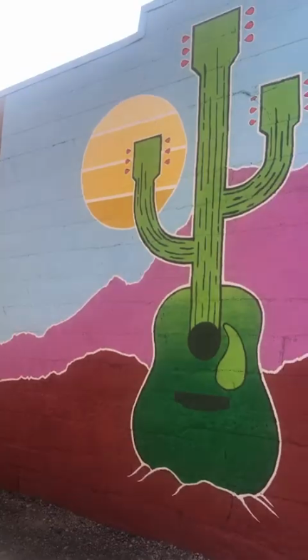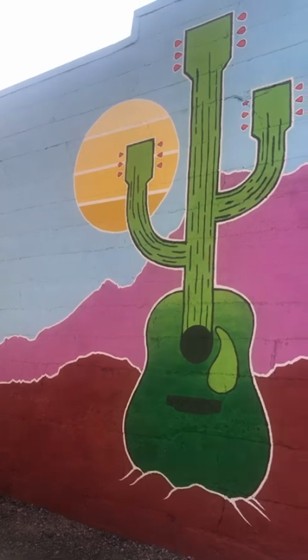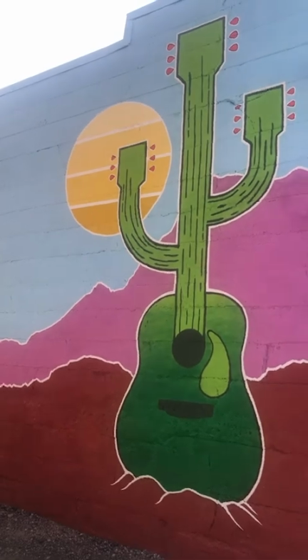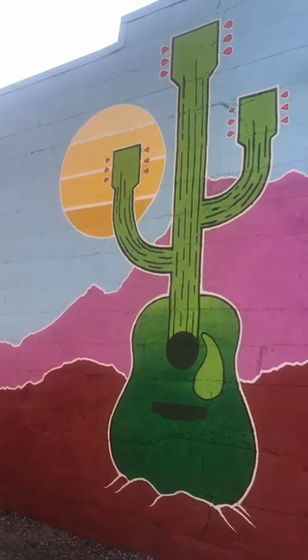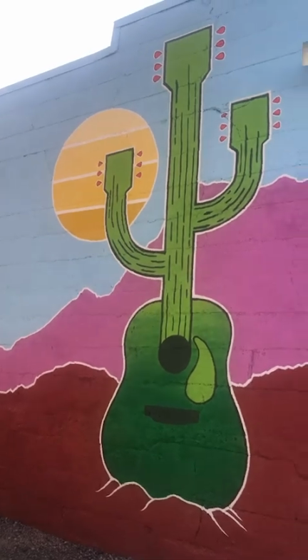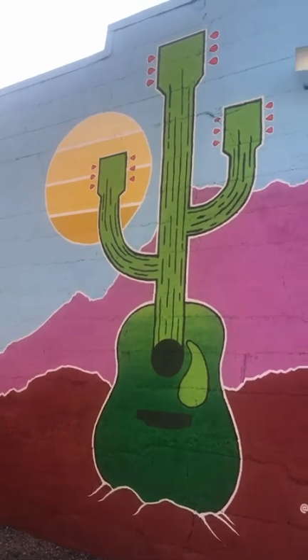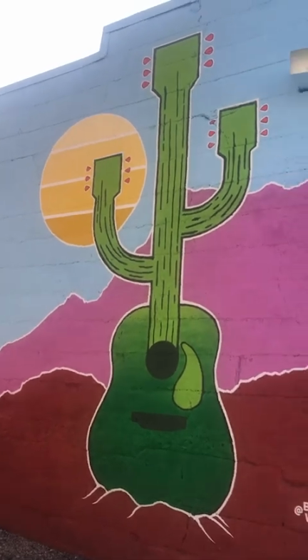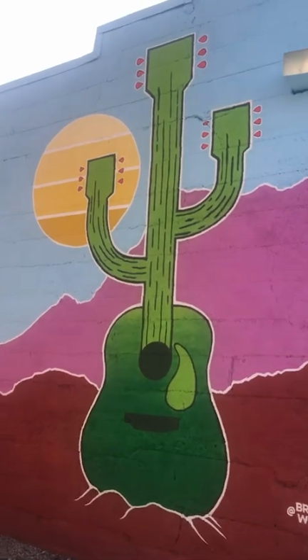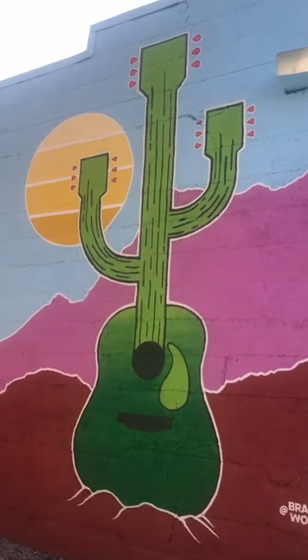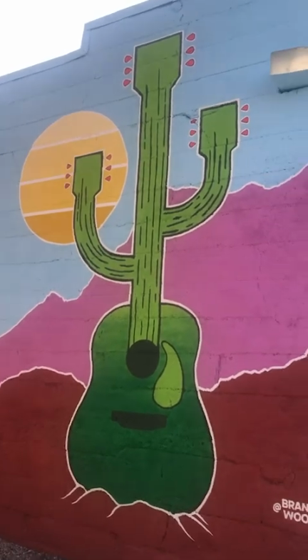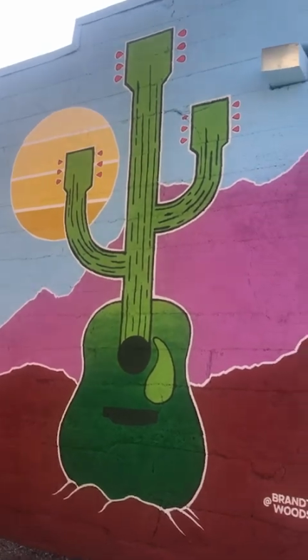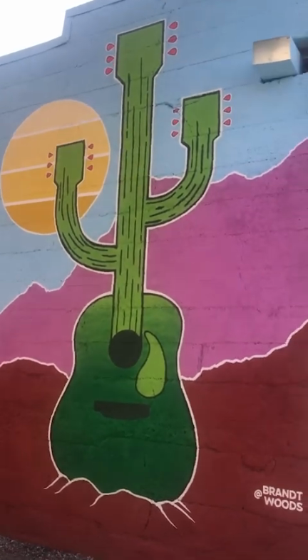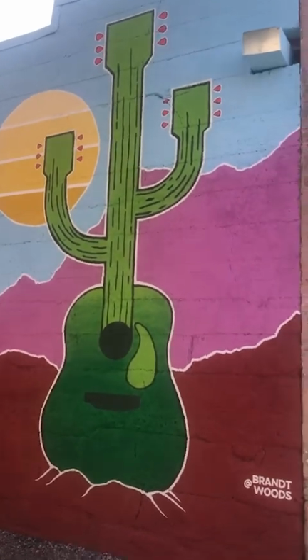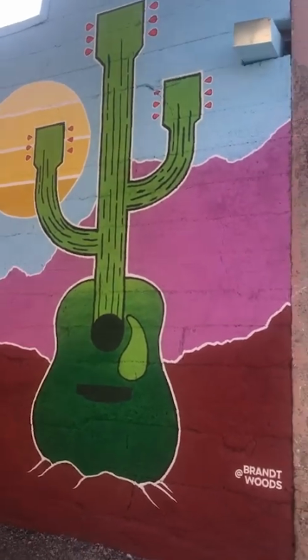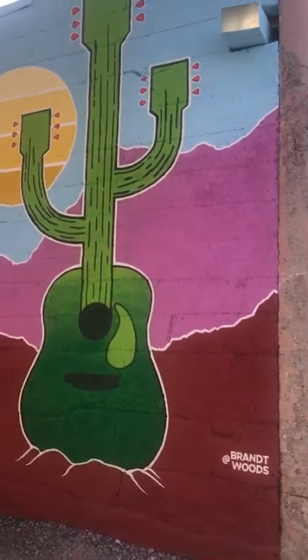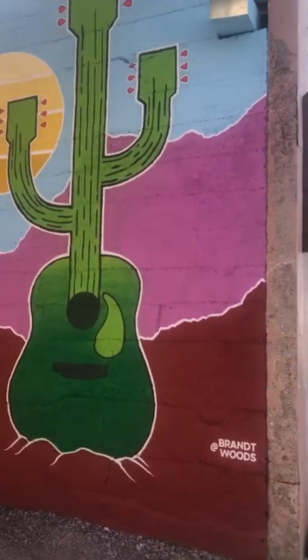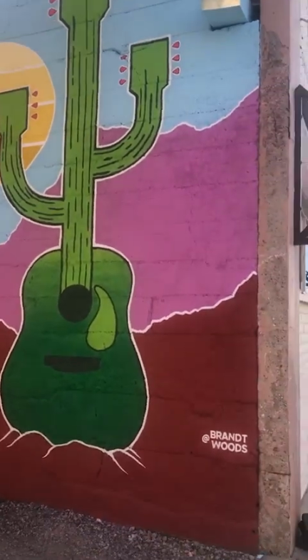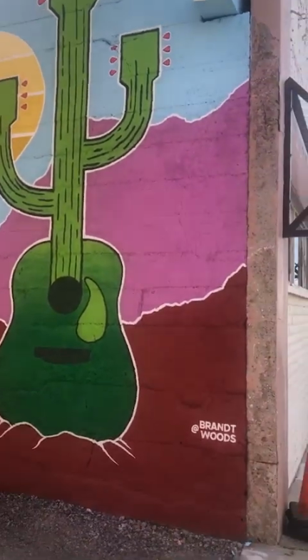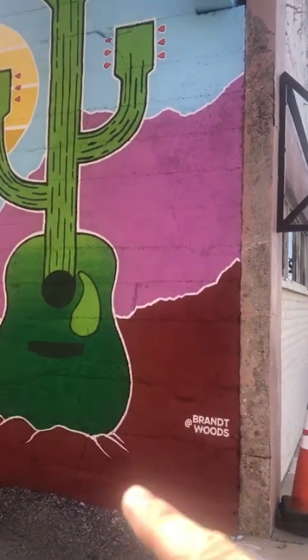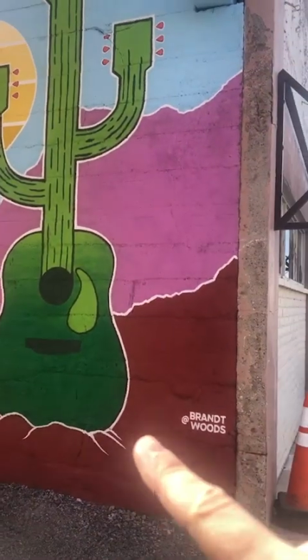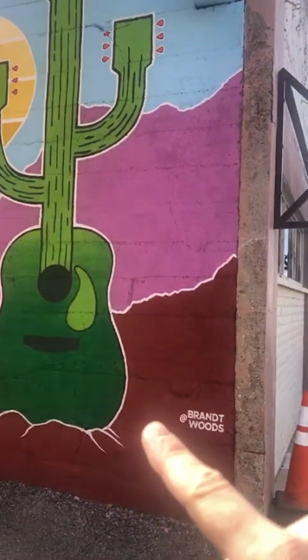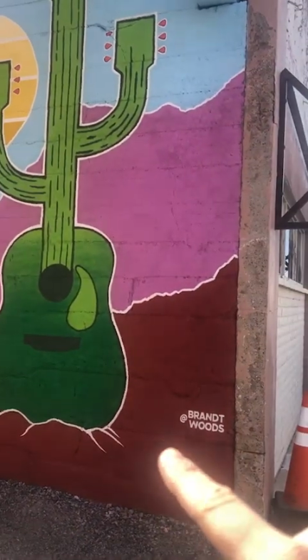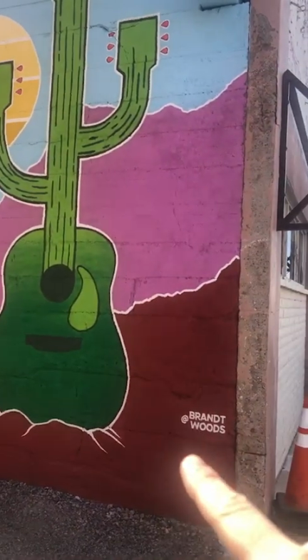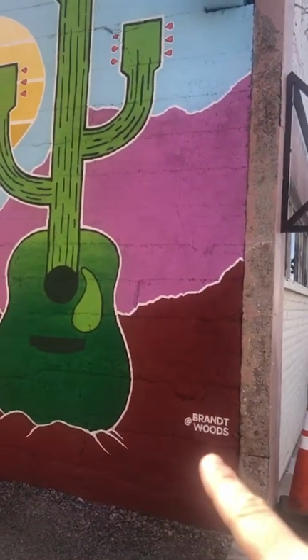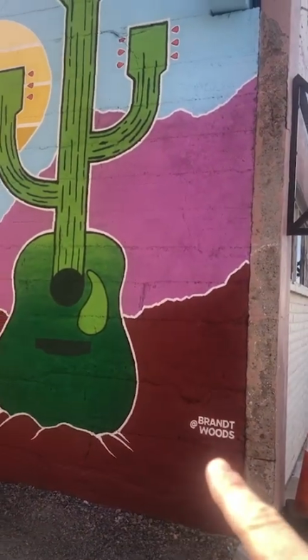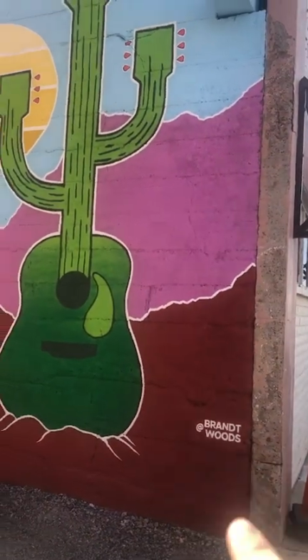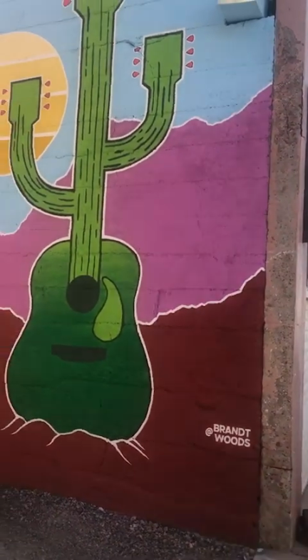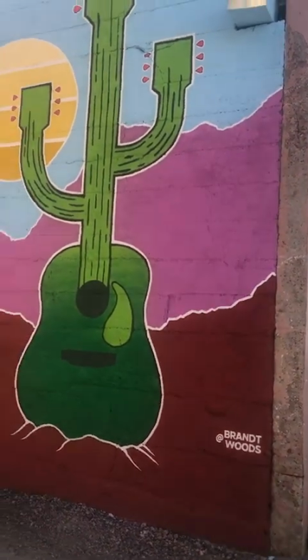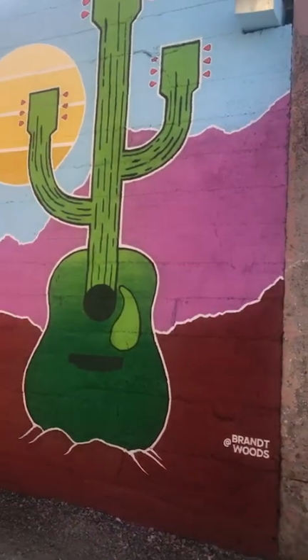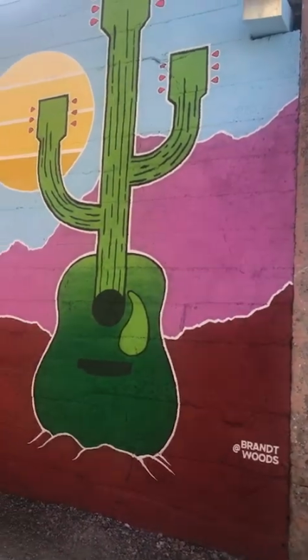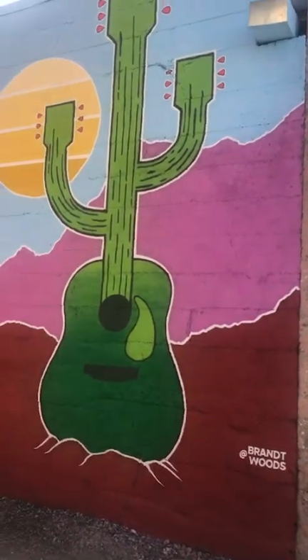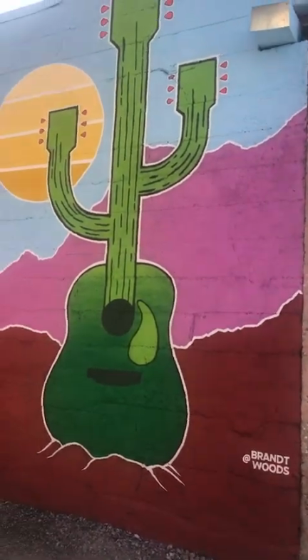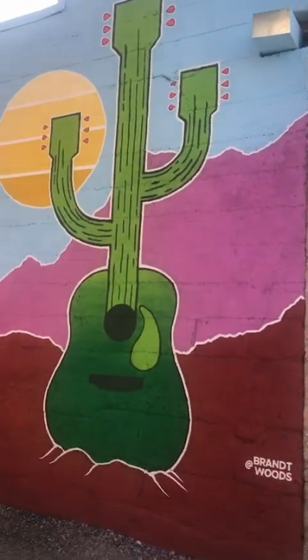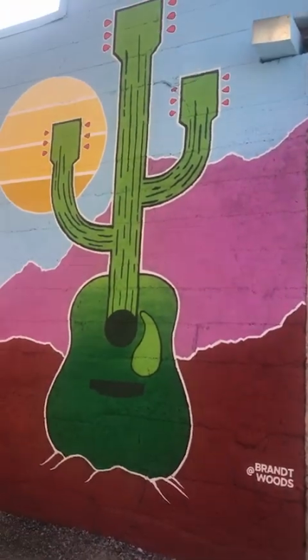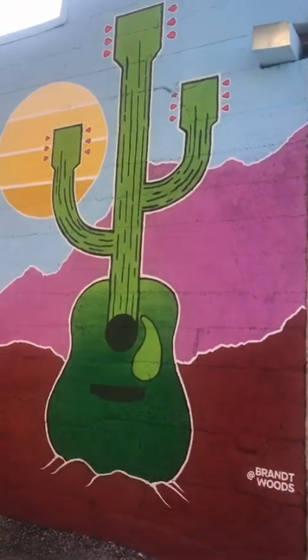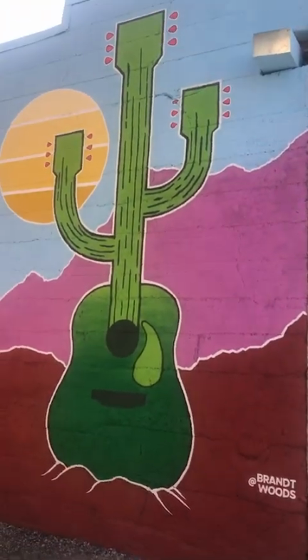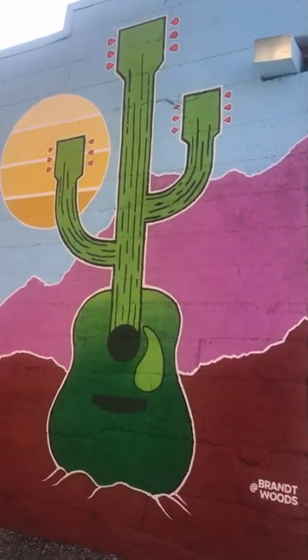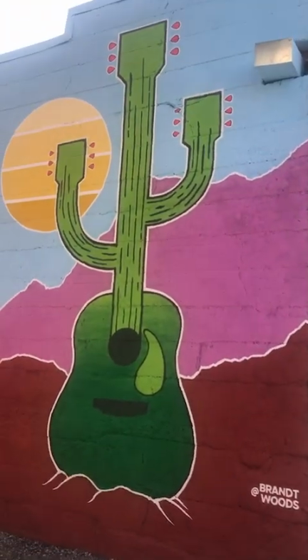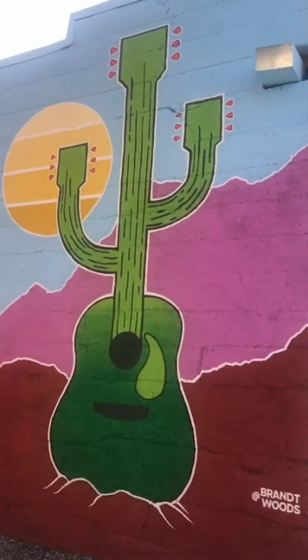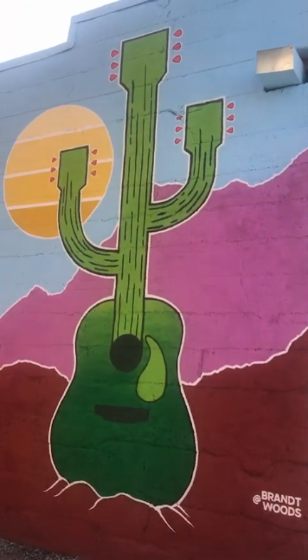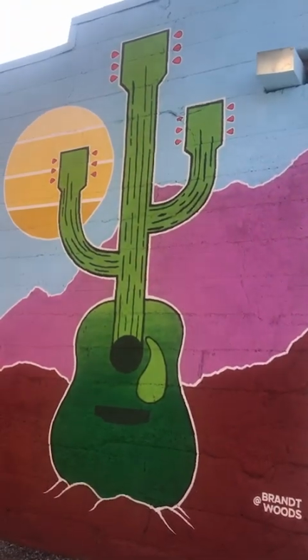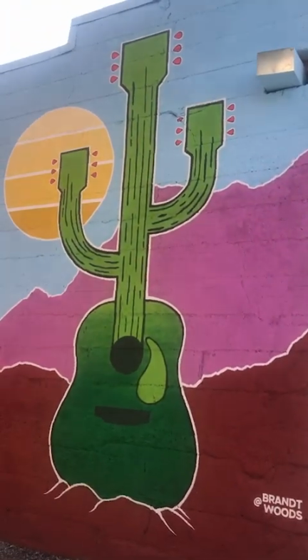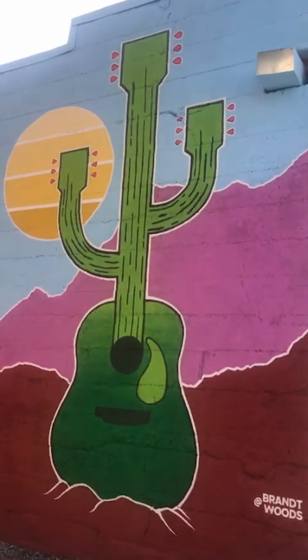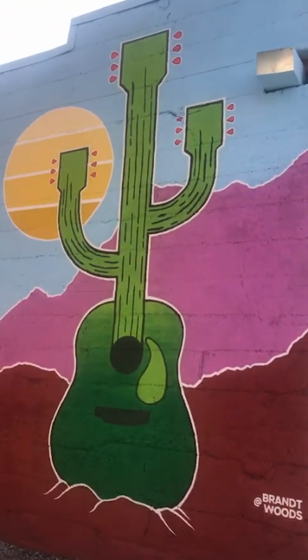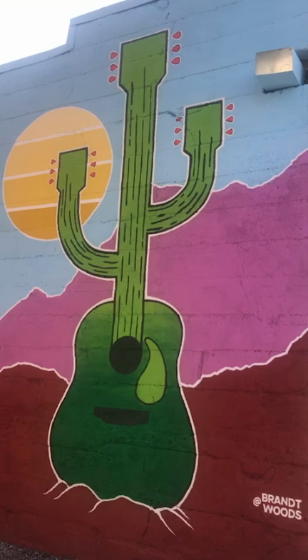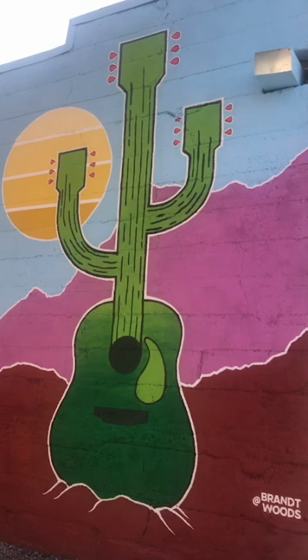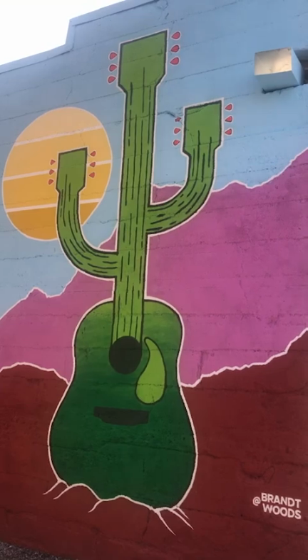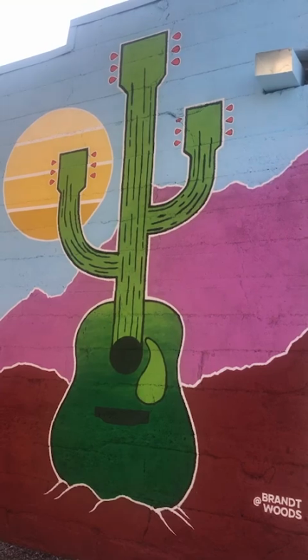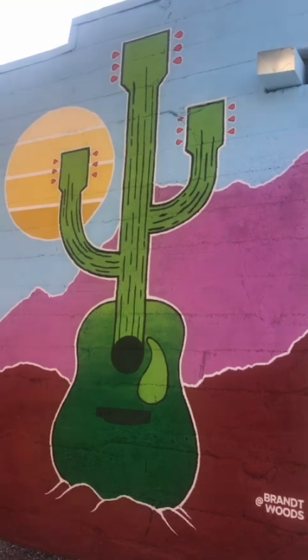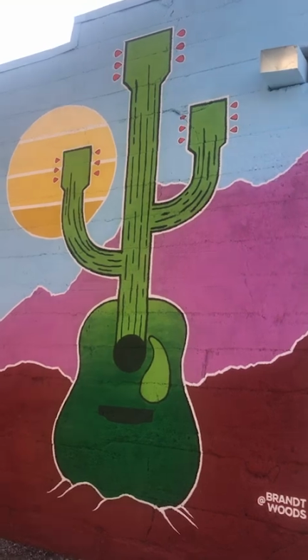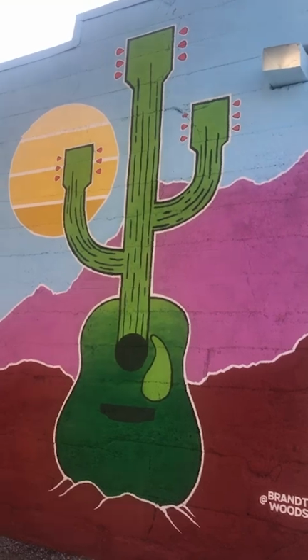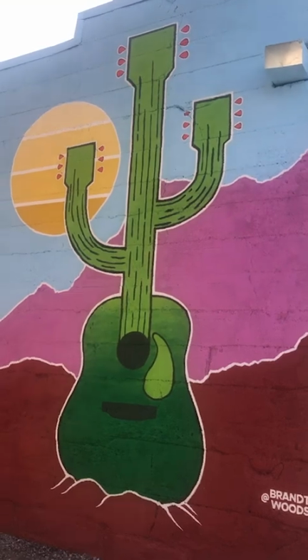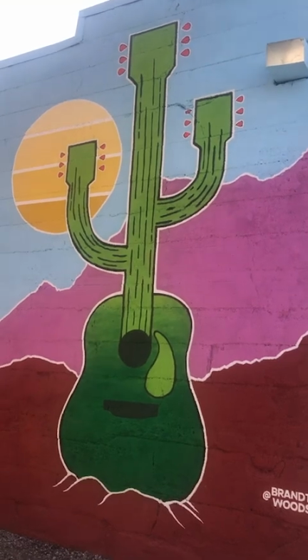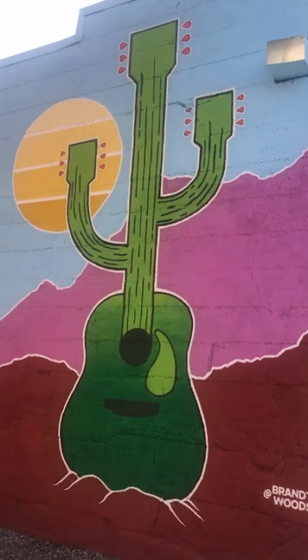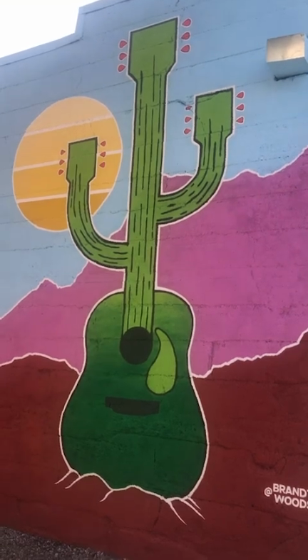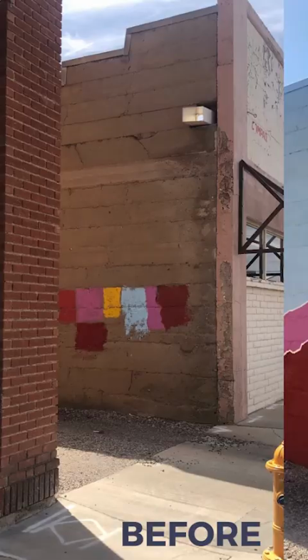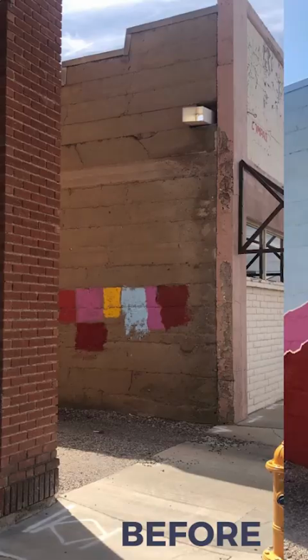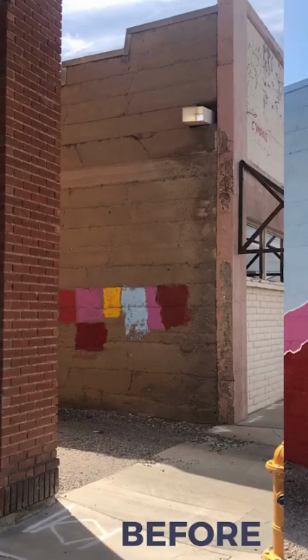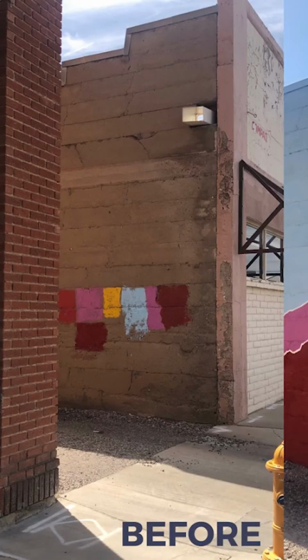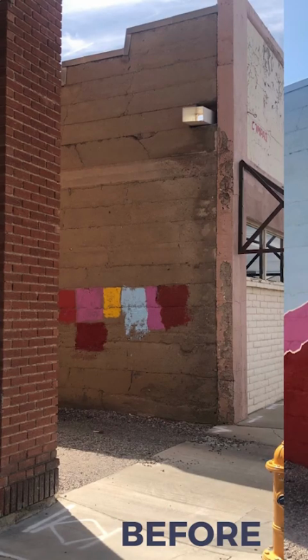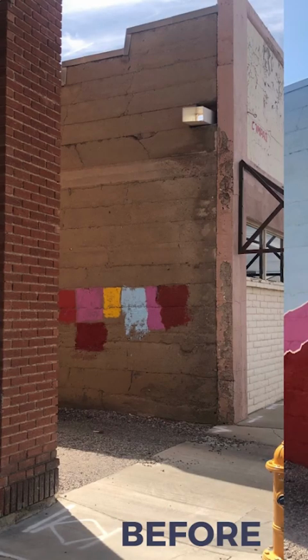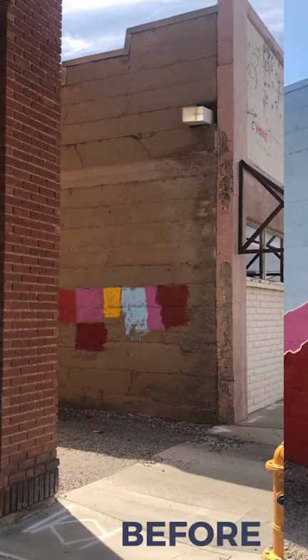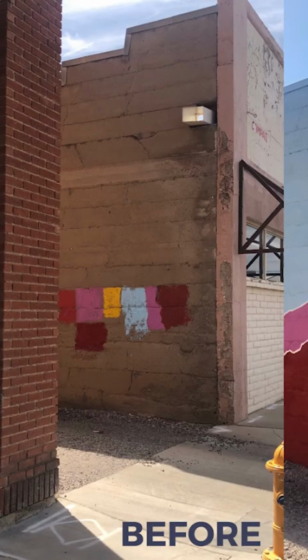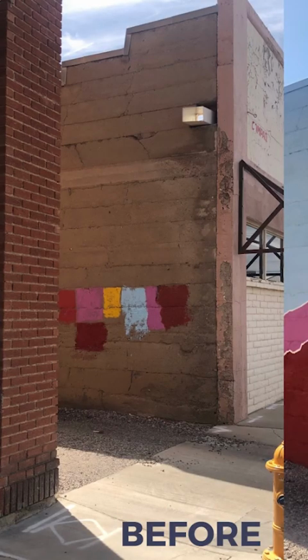The clear coat is on and it's signed down here. This mural is officially done — thanks for following along, let's do another one sometime.